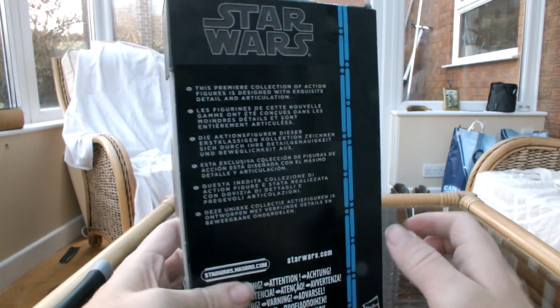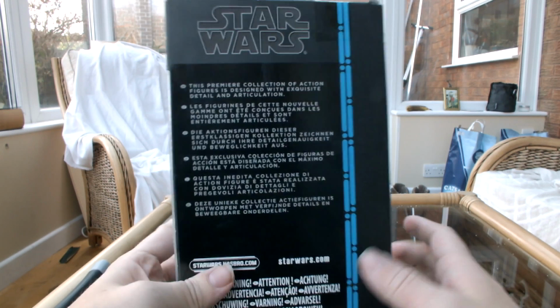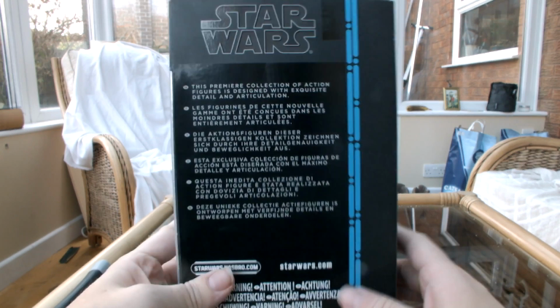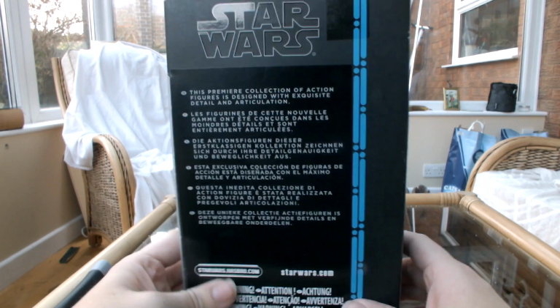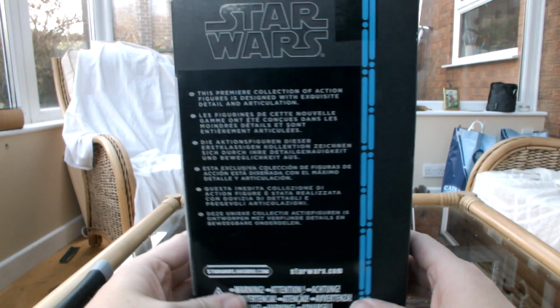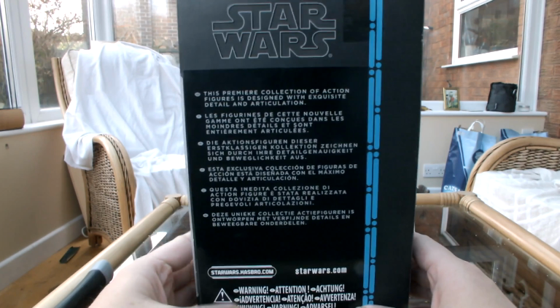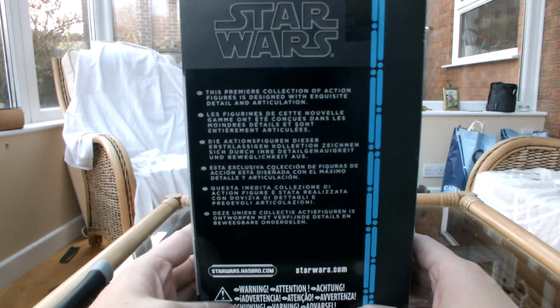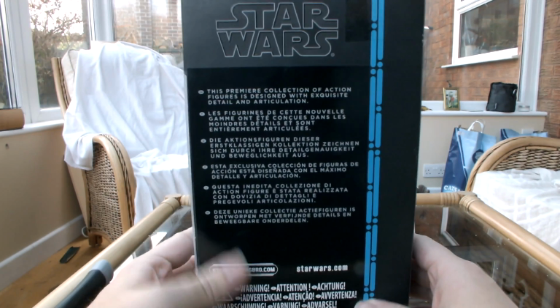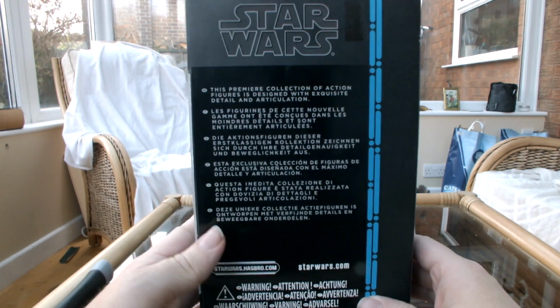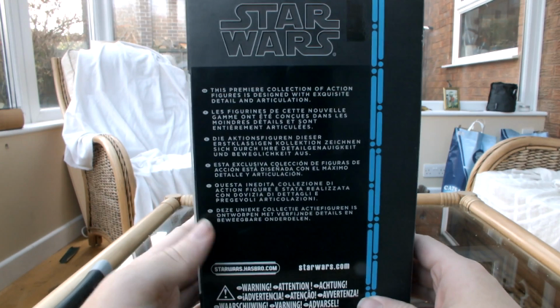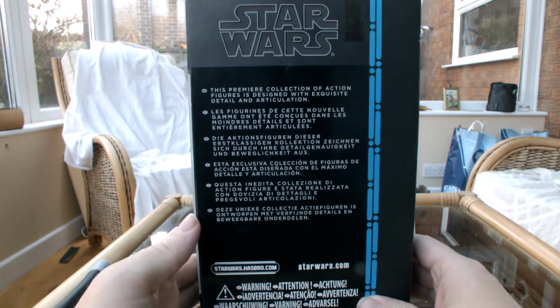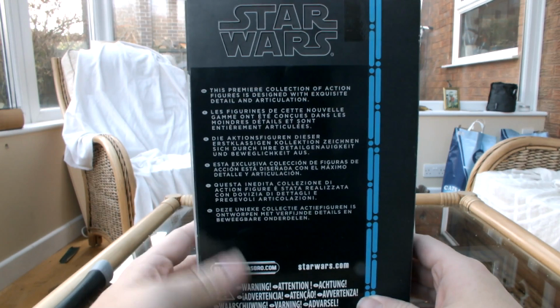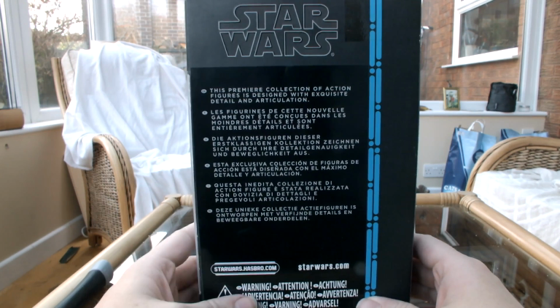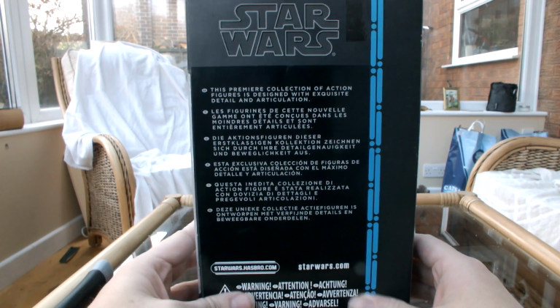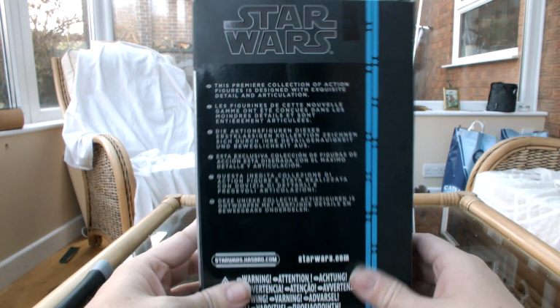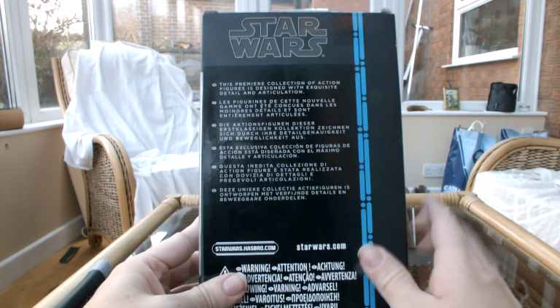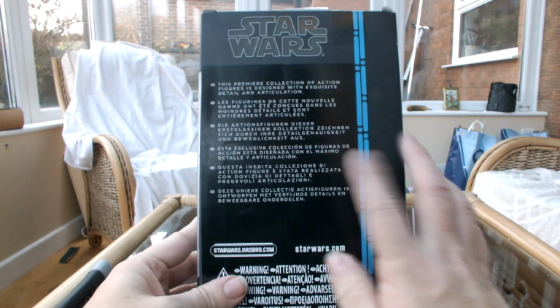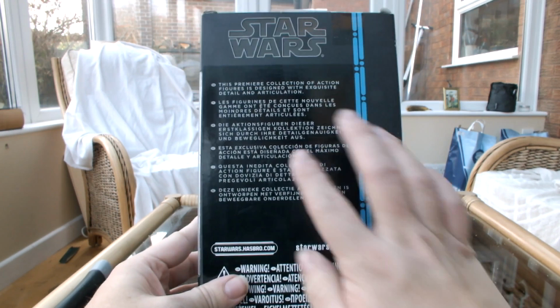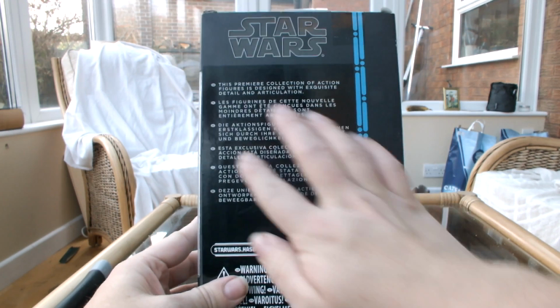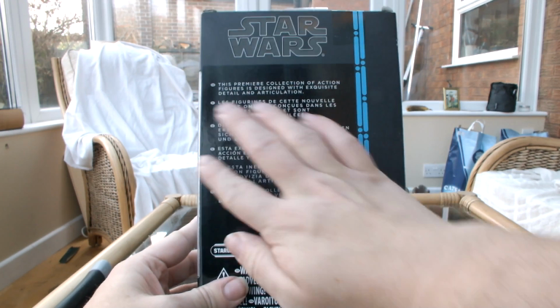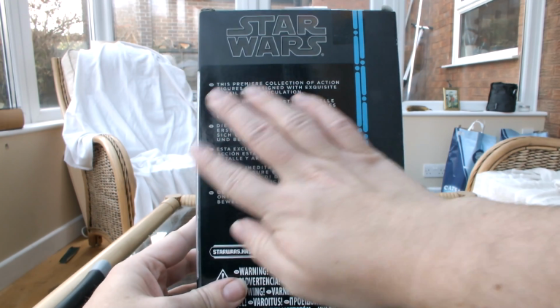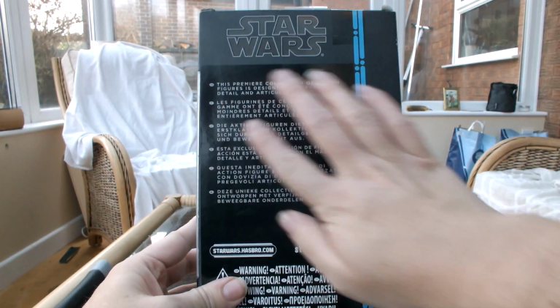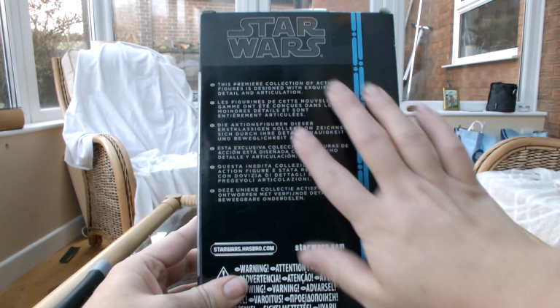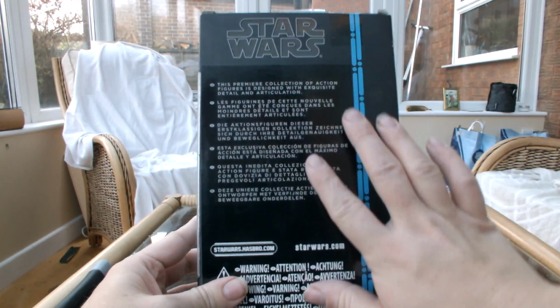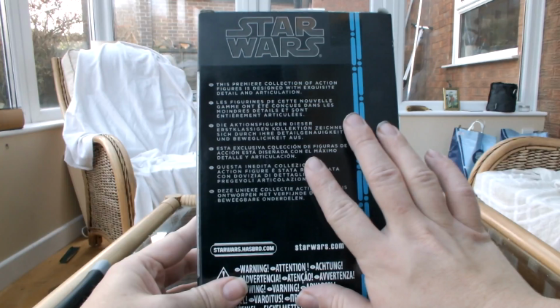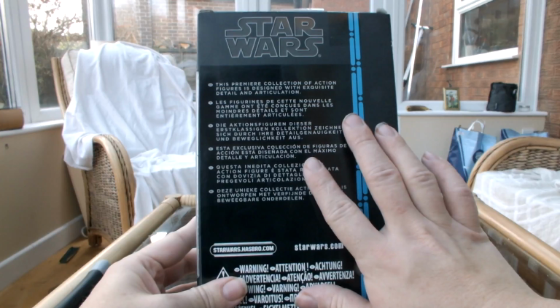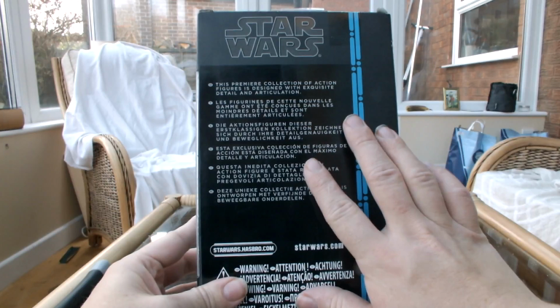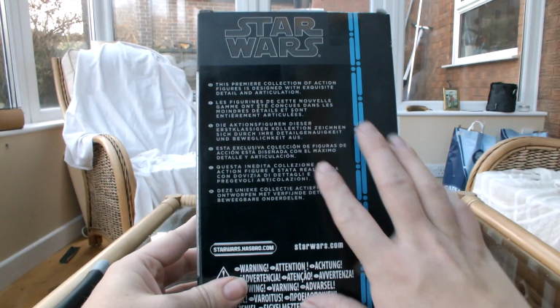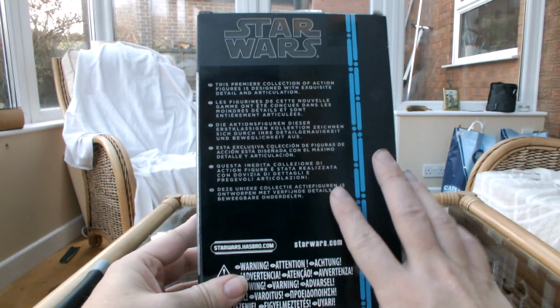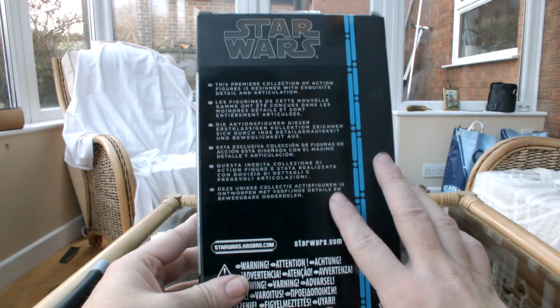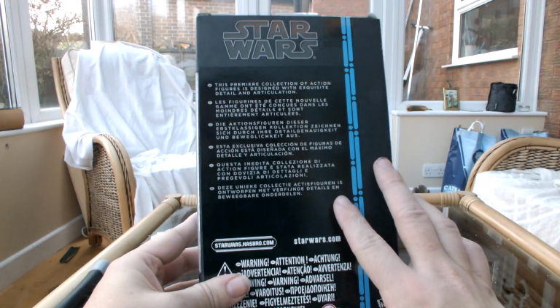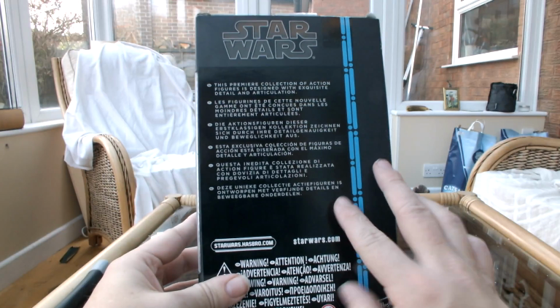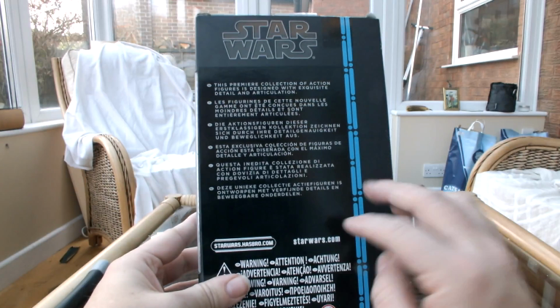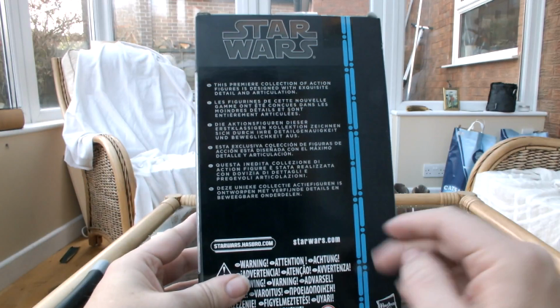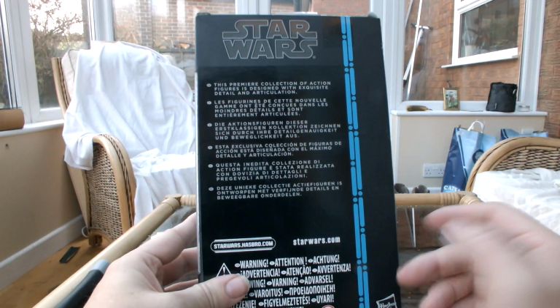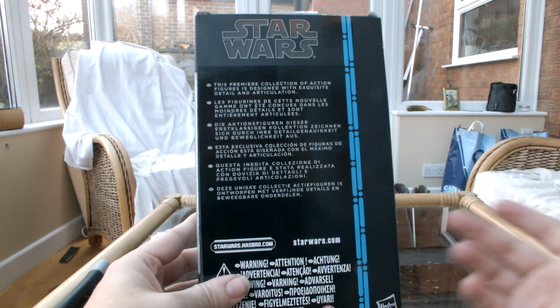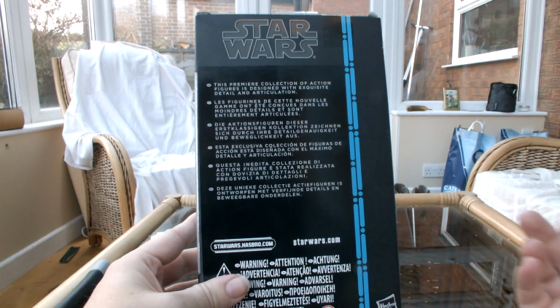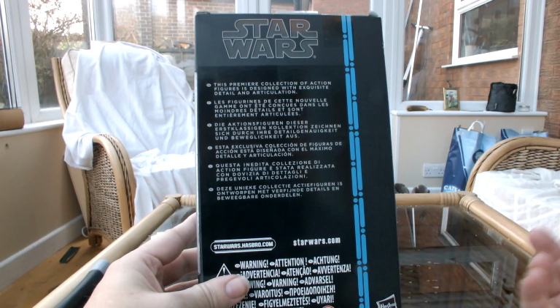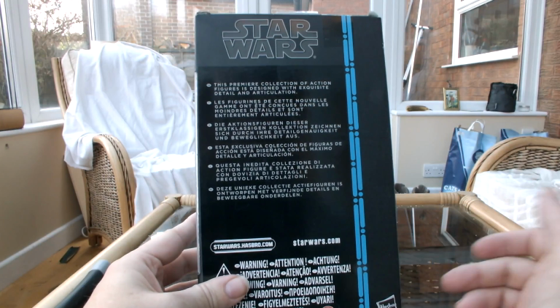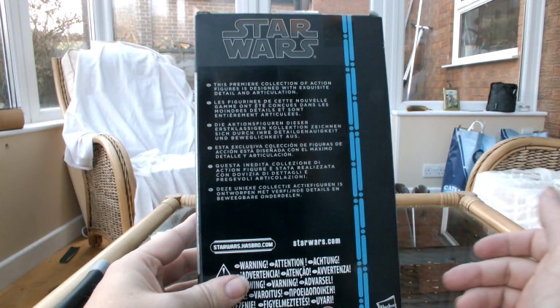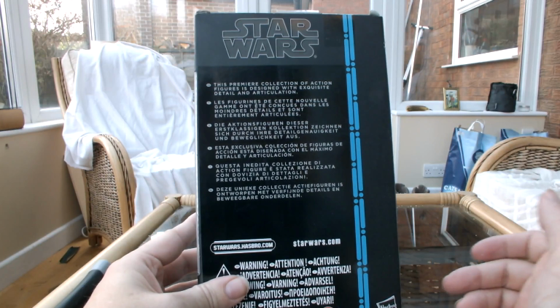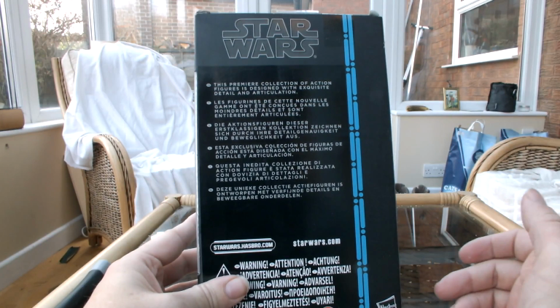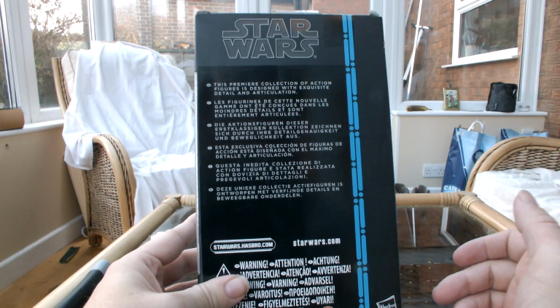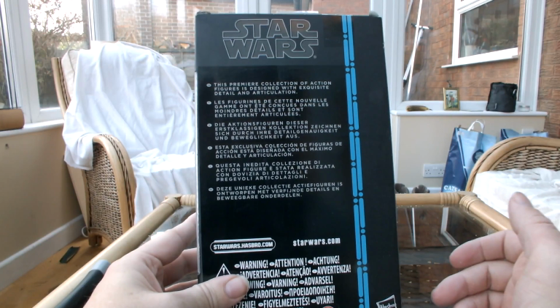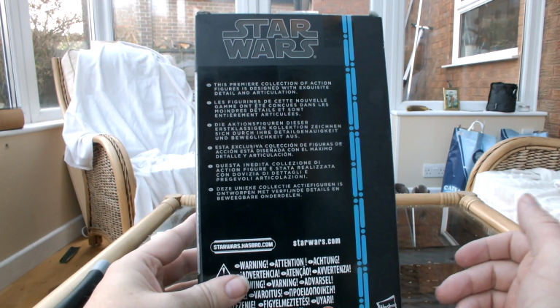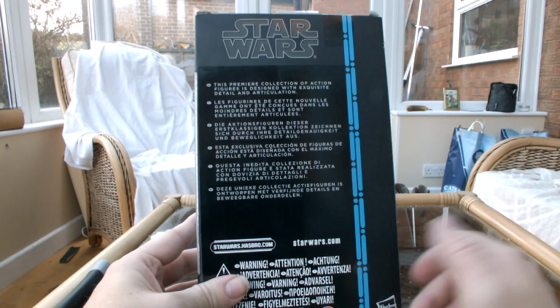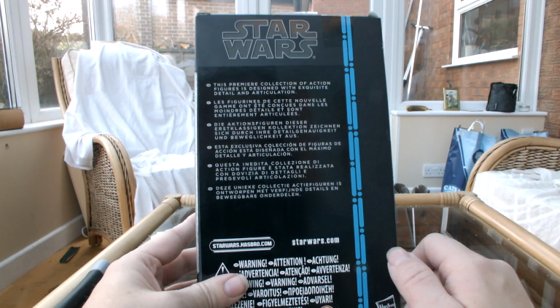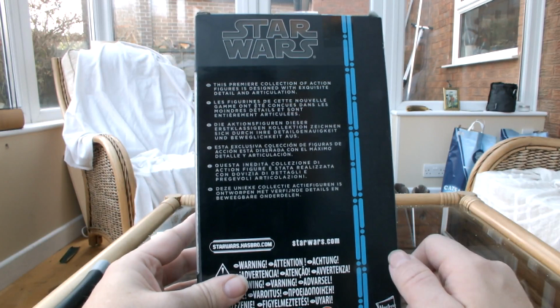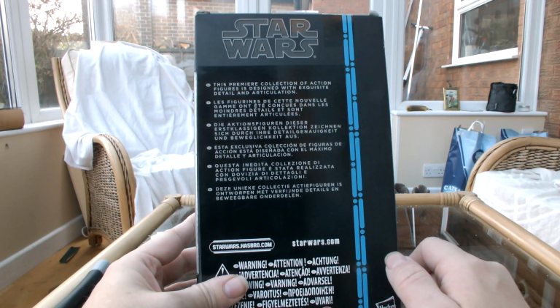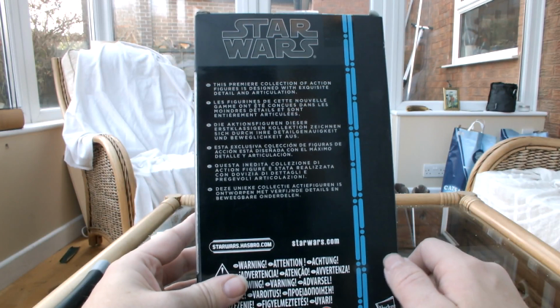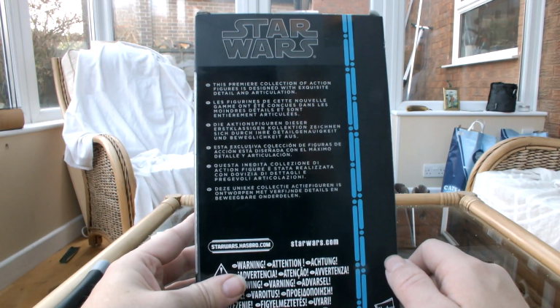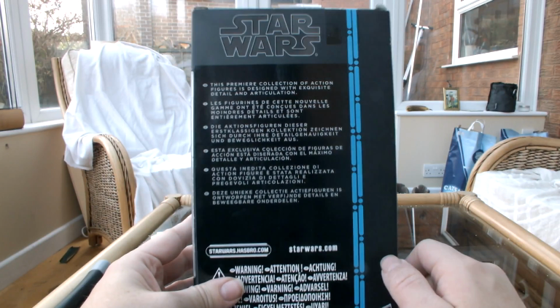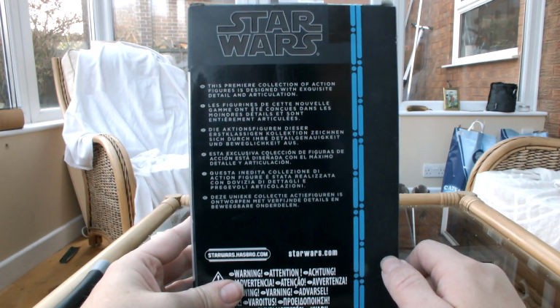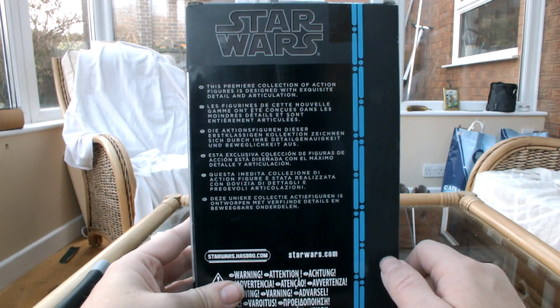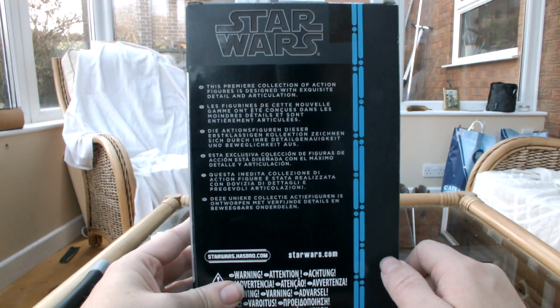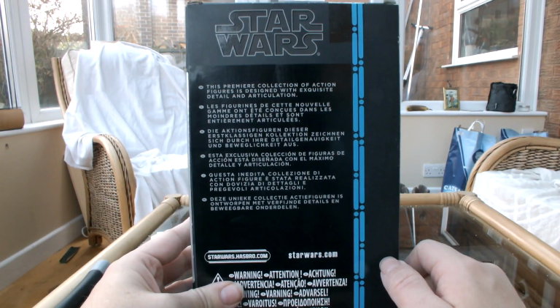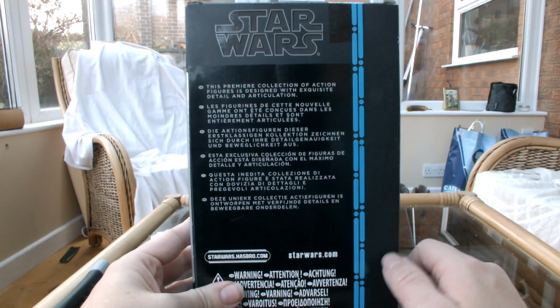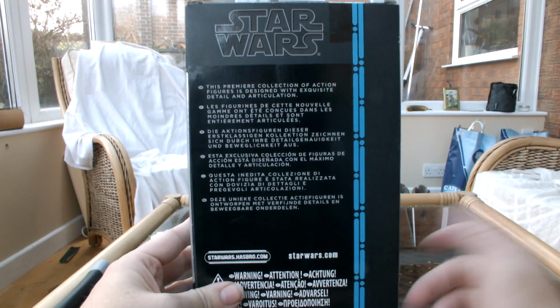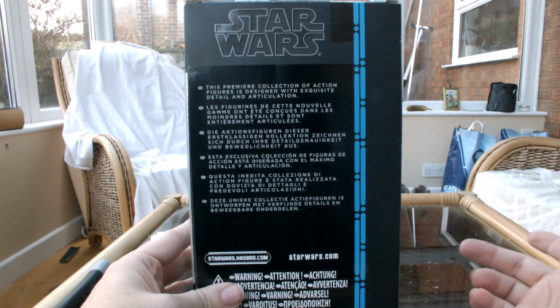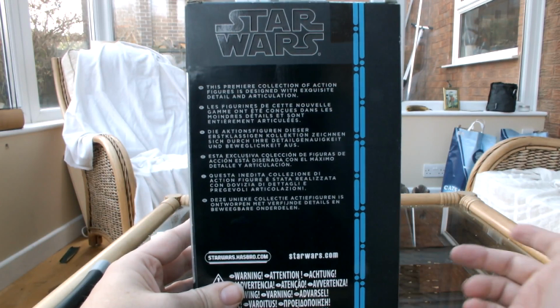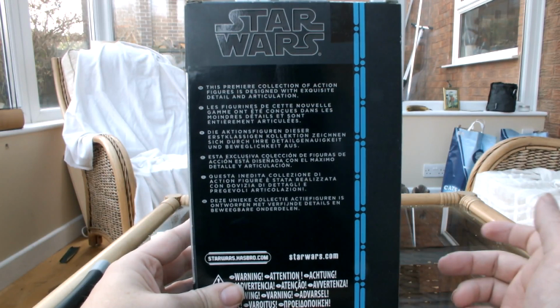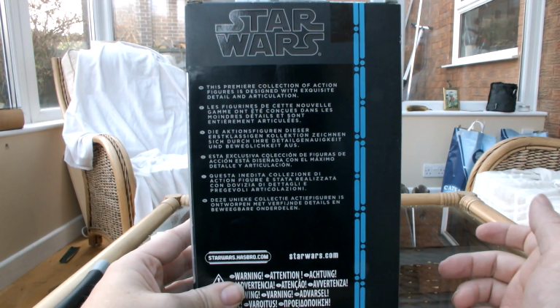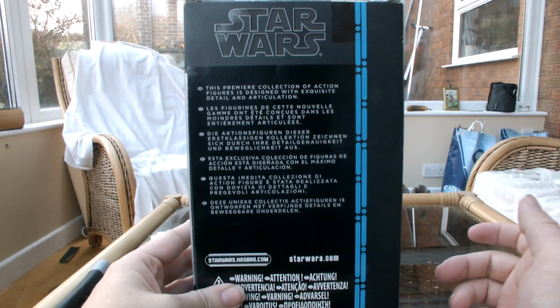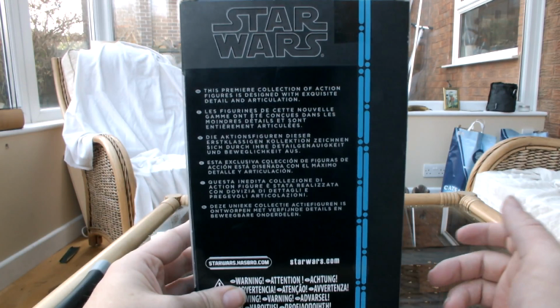It's the old style packaging, so of course no silhouette on the back here. I prefer the new packaging — if you've seen my Luke Skywalker video you would have known that.